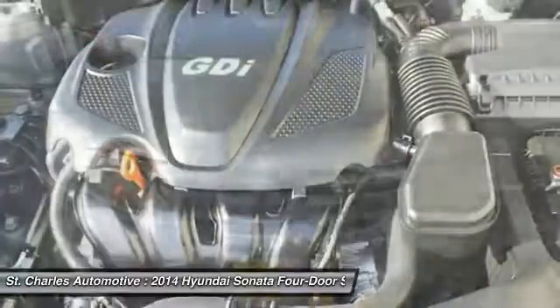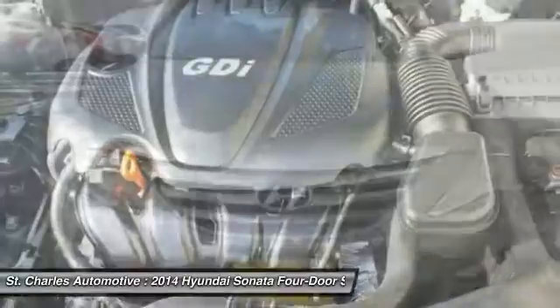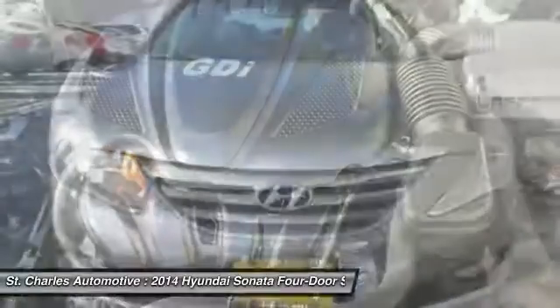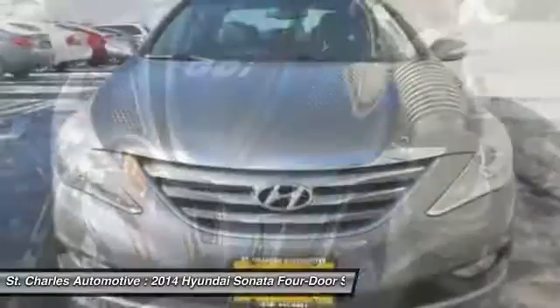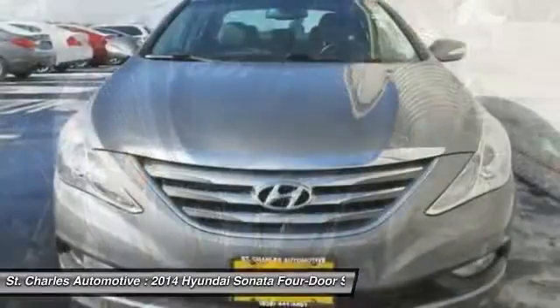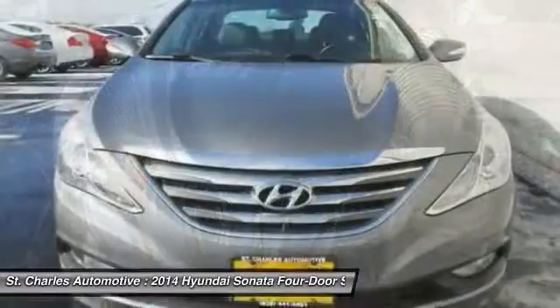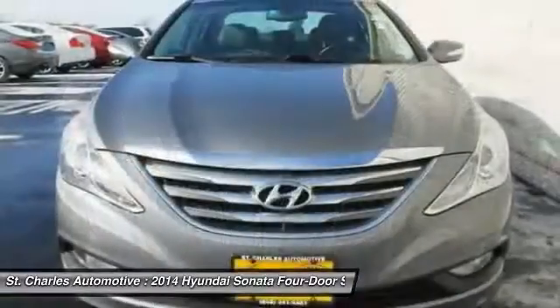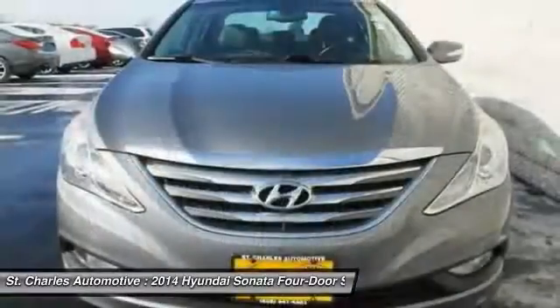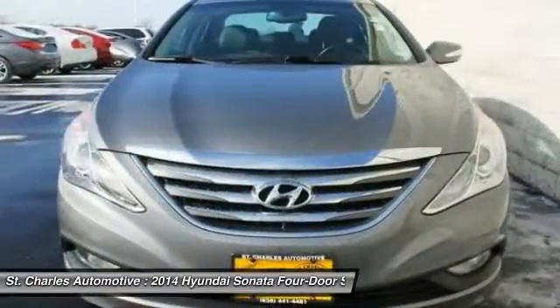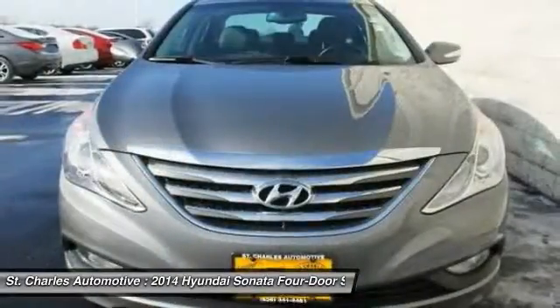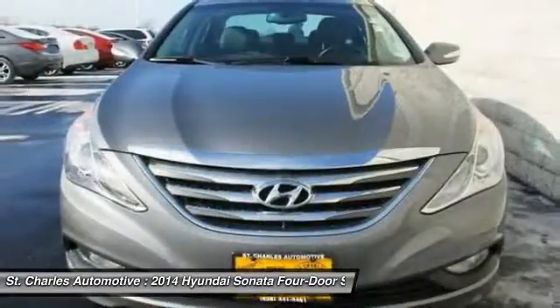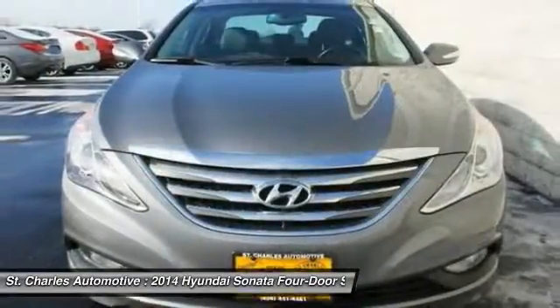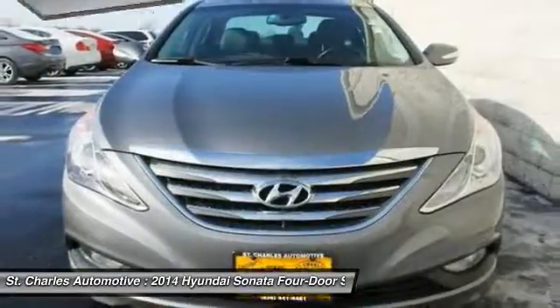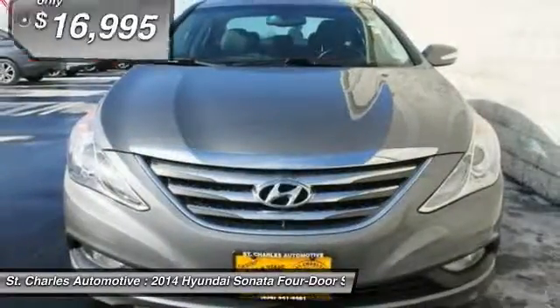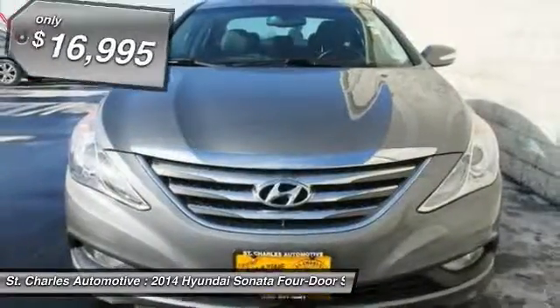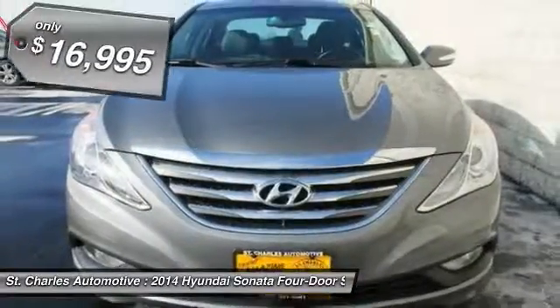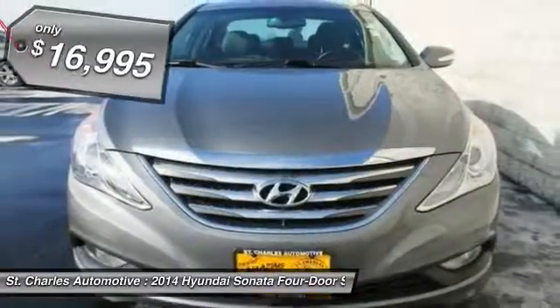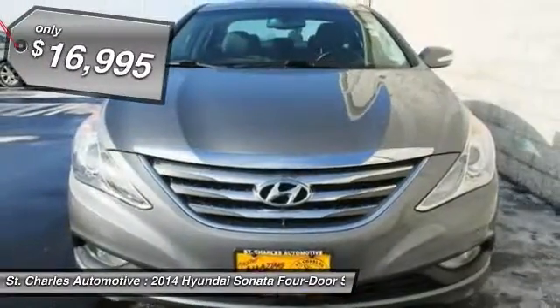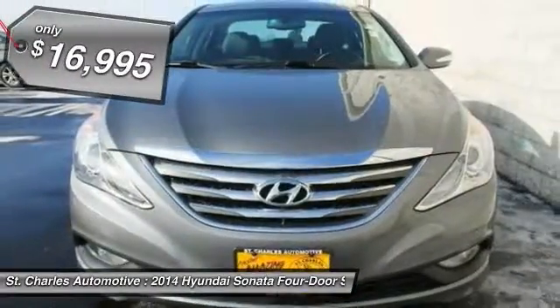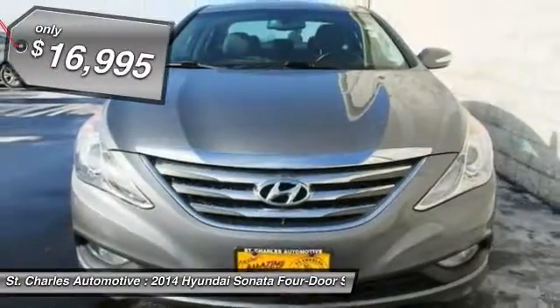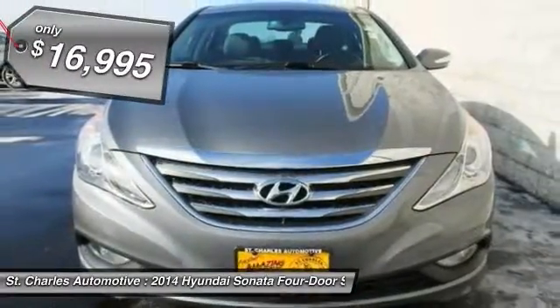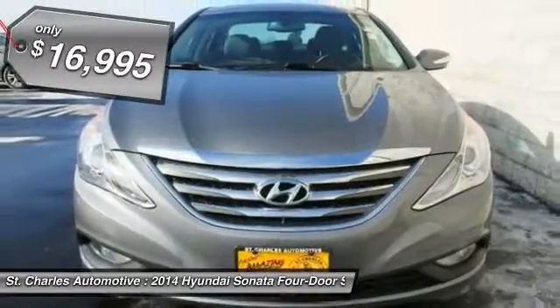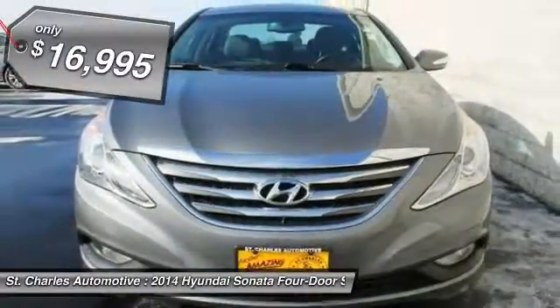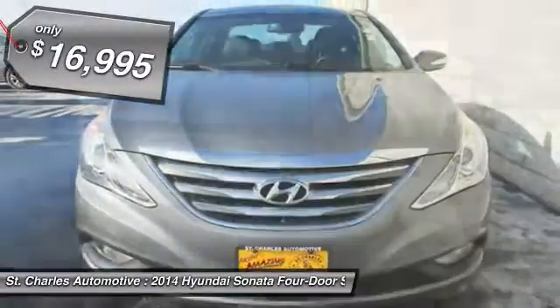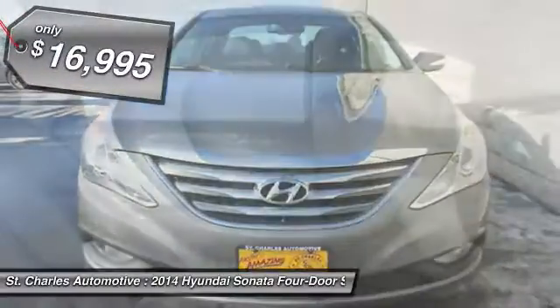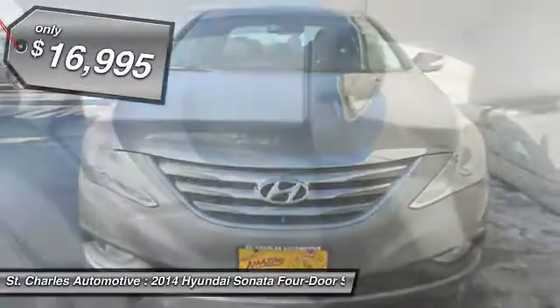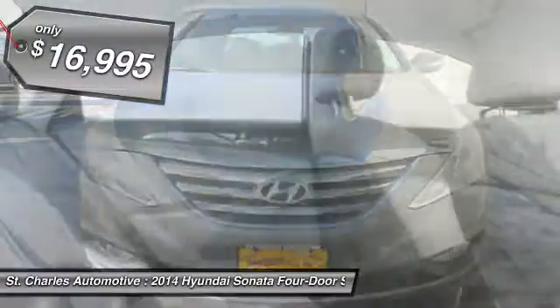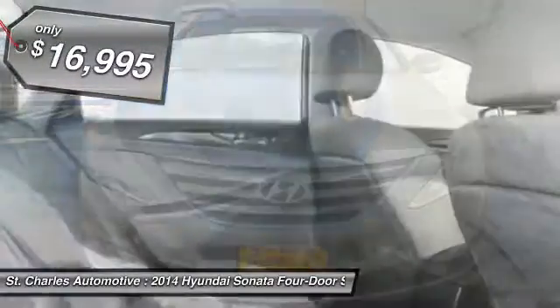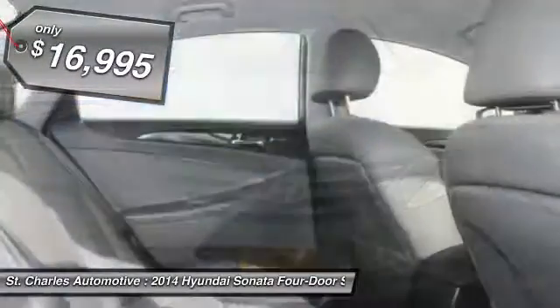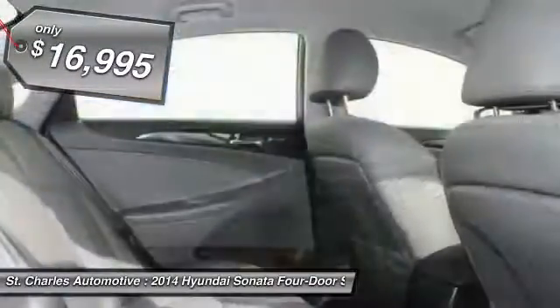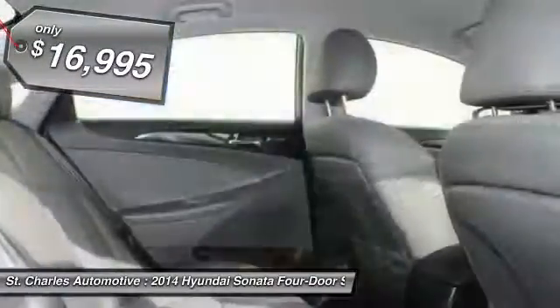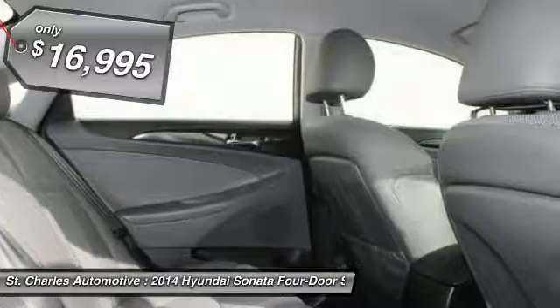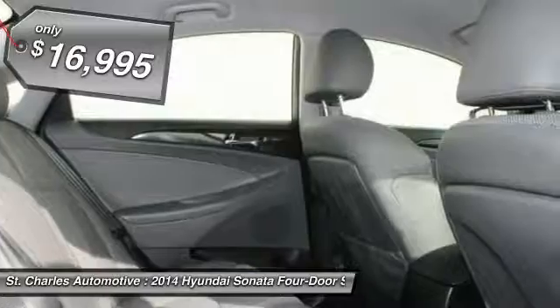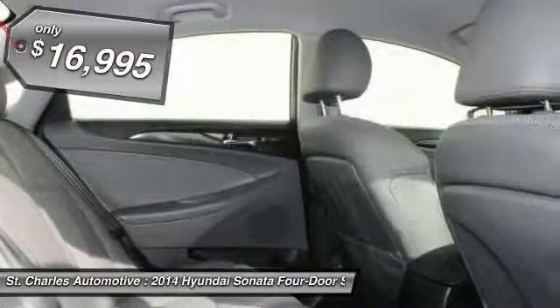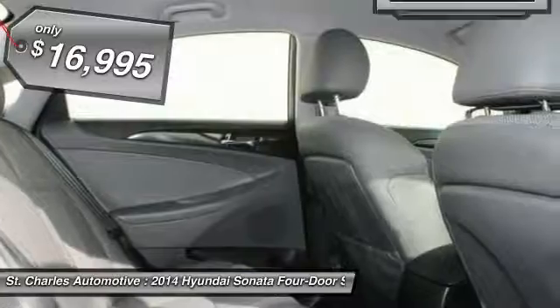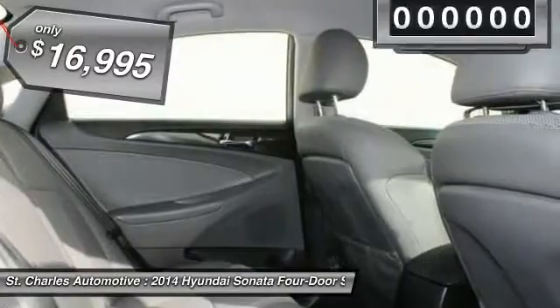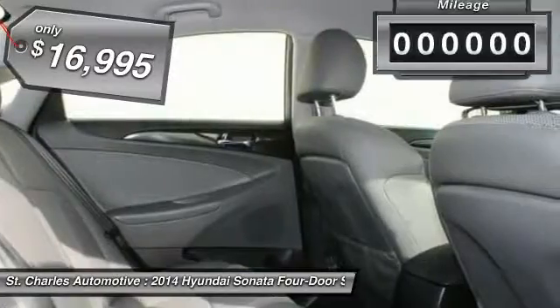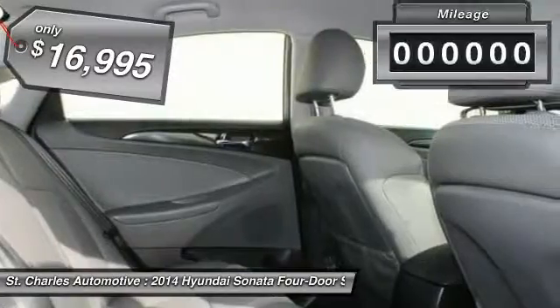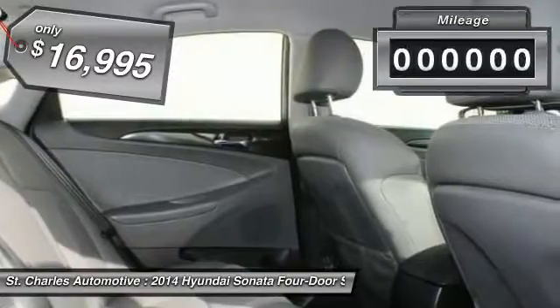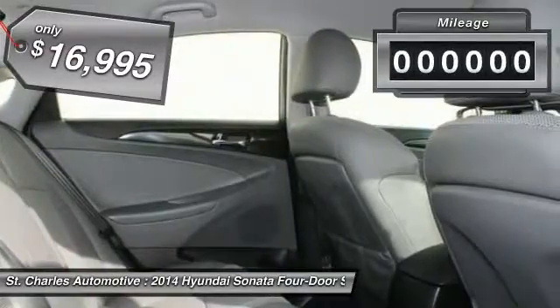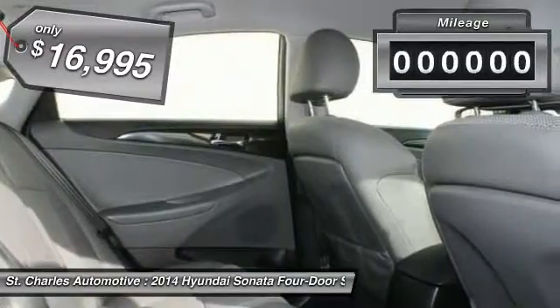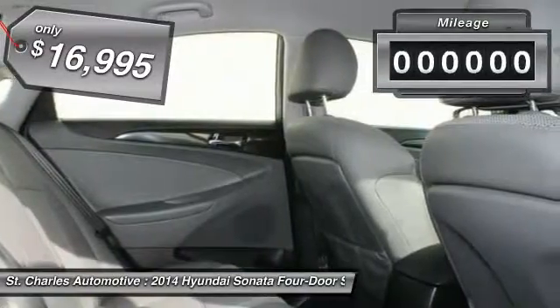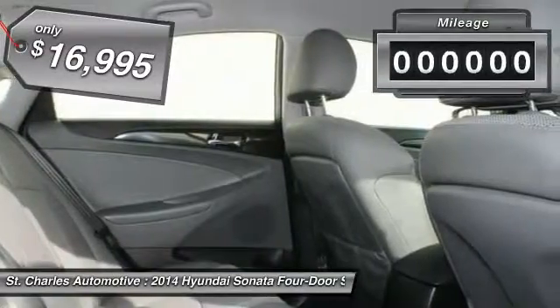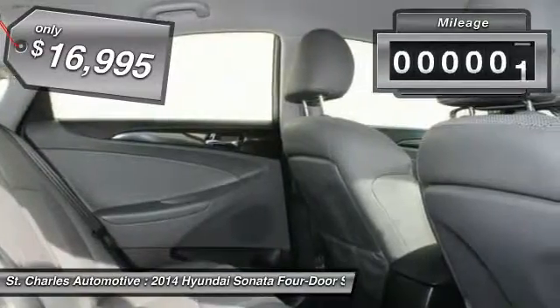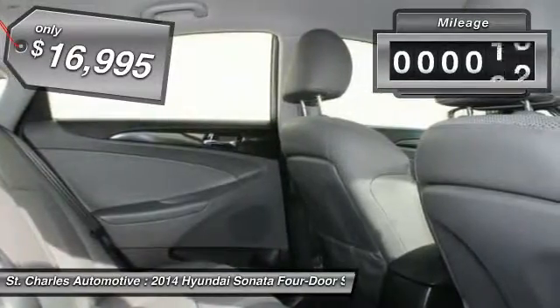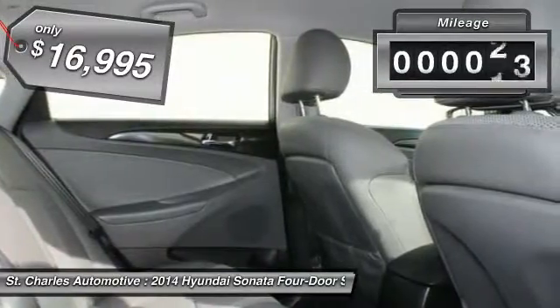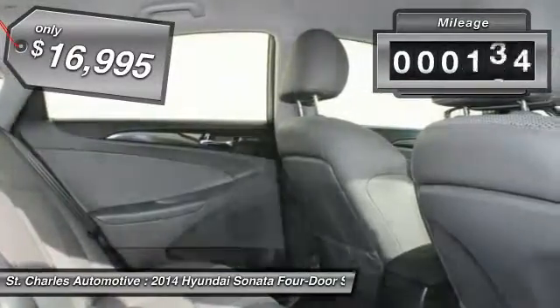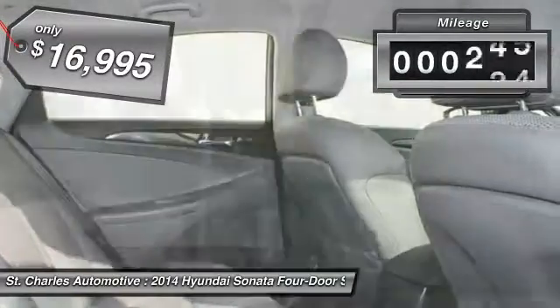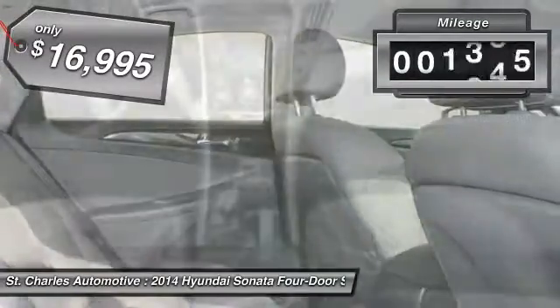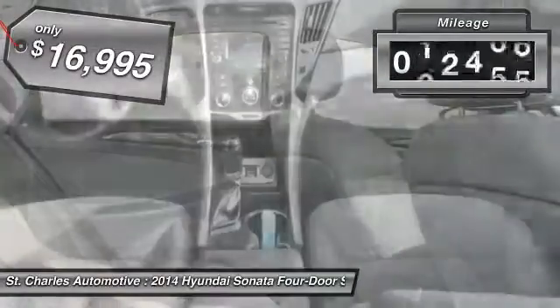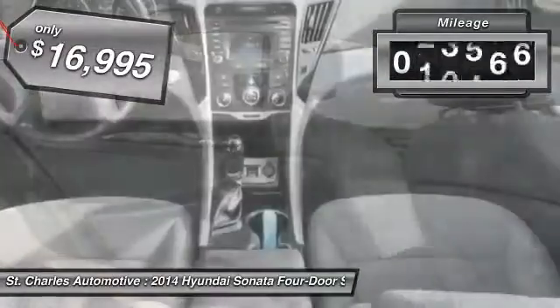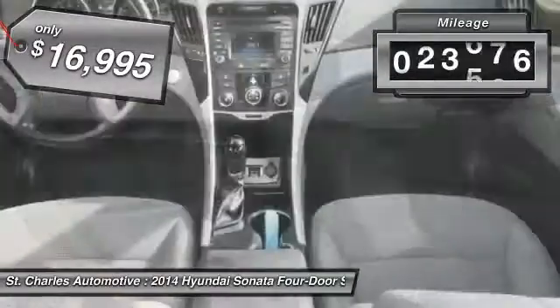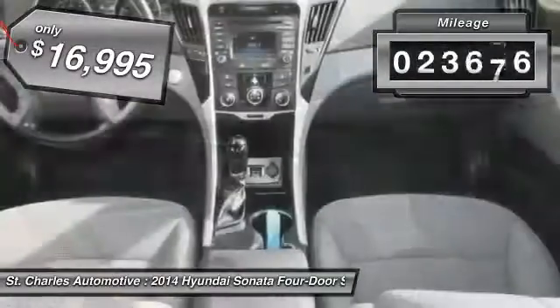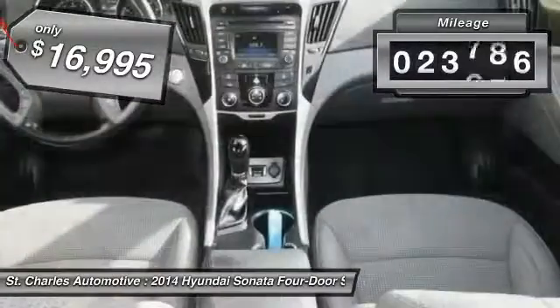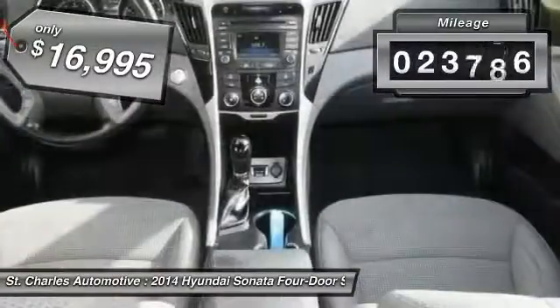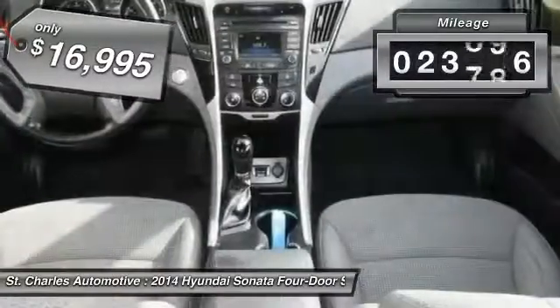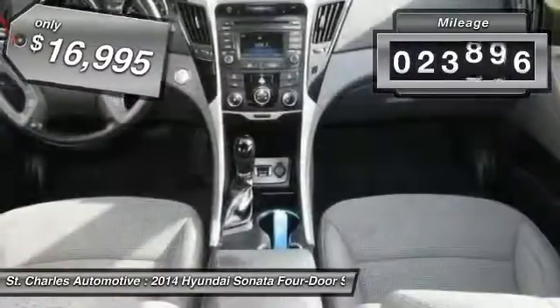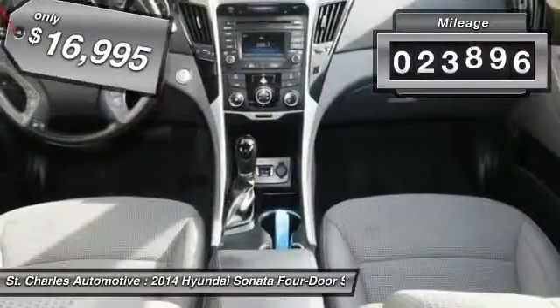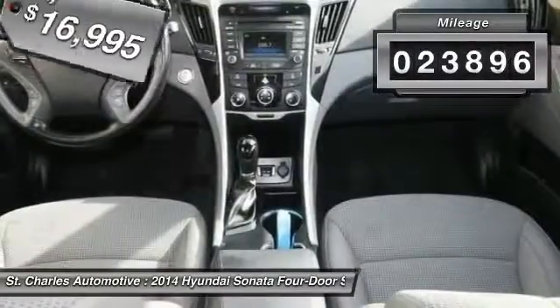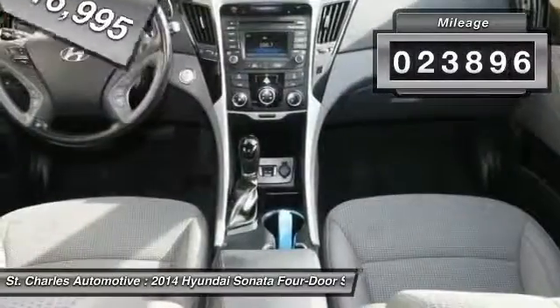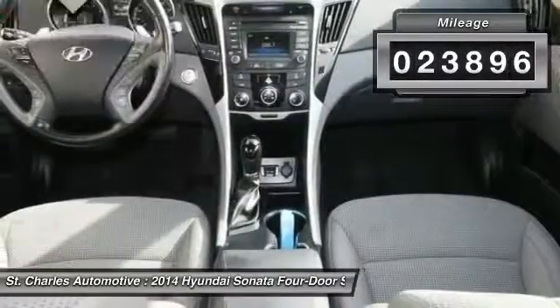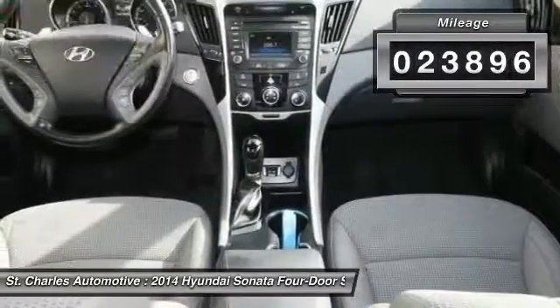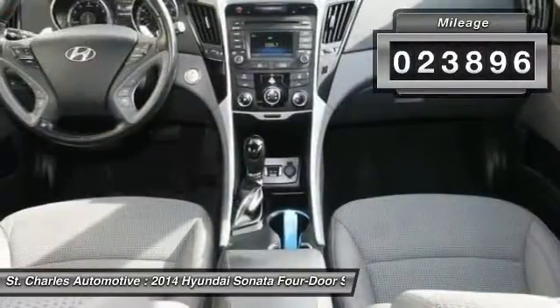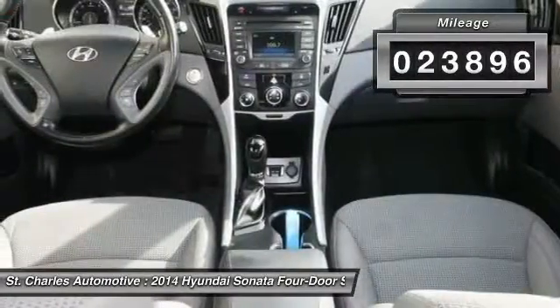Automatic transmission. And is priced below $20,000. This vehicle has less than 25,000 miles.